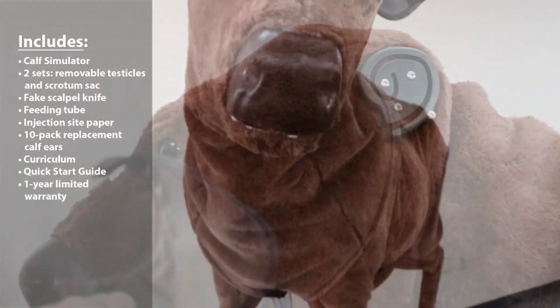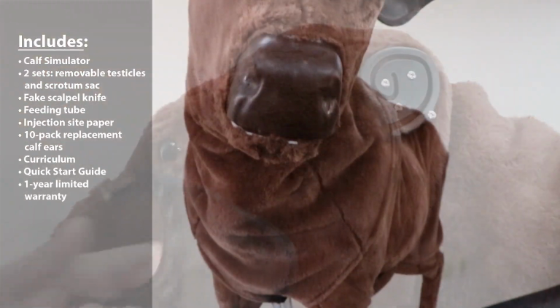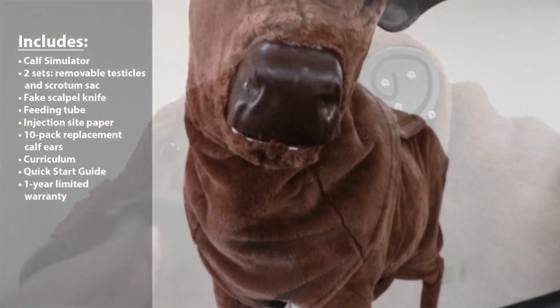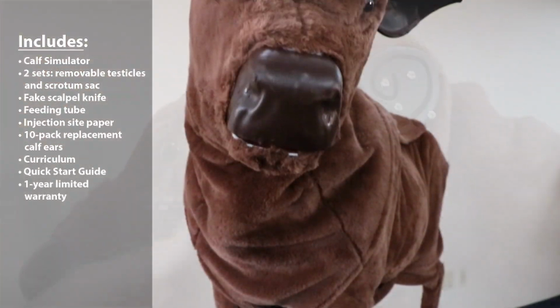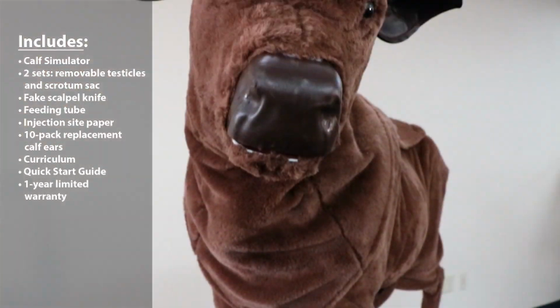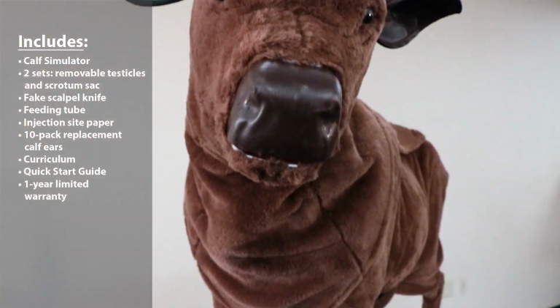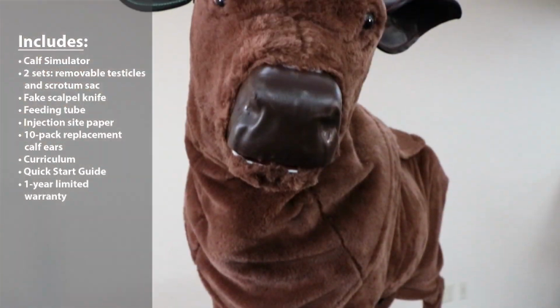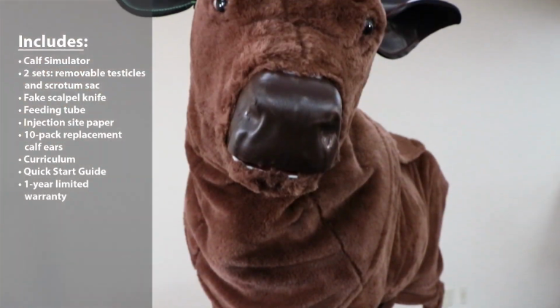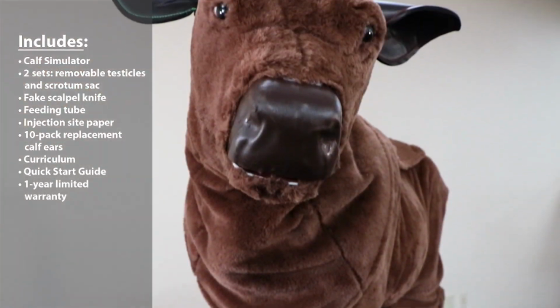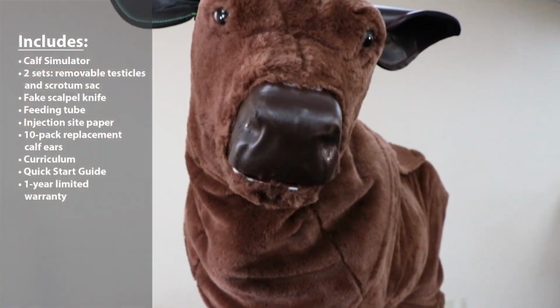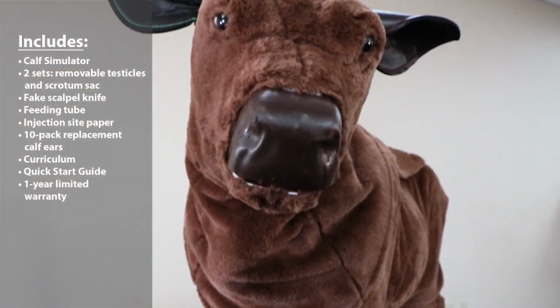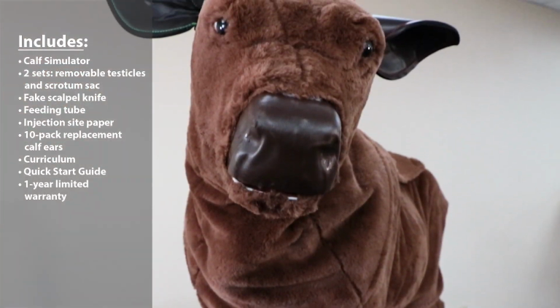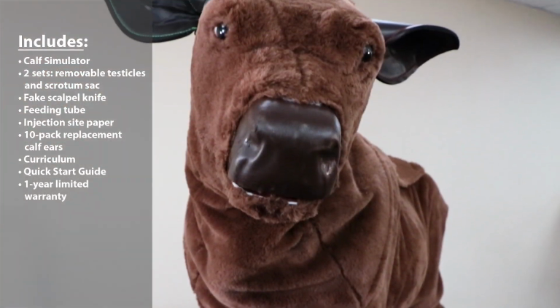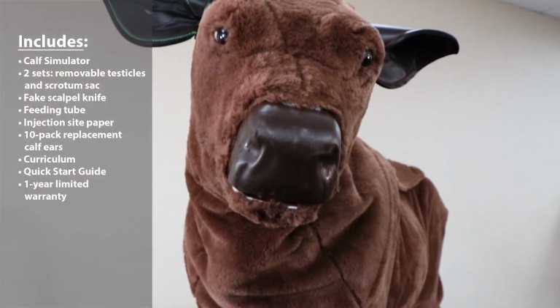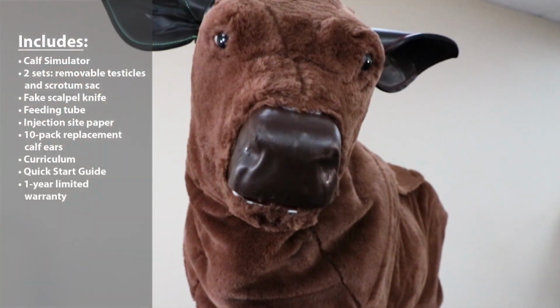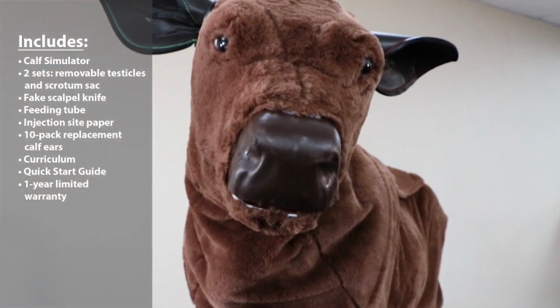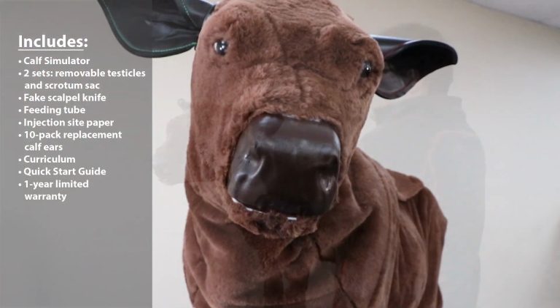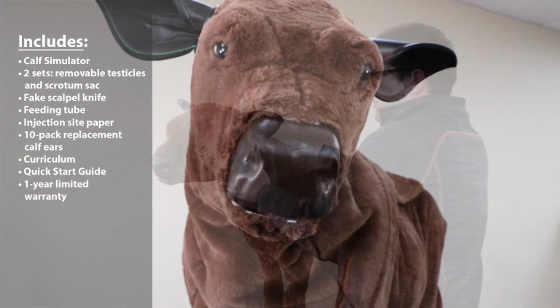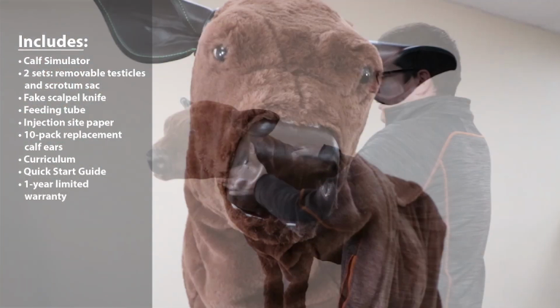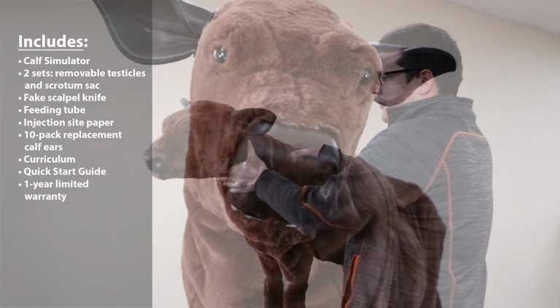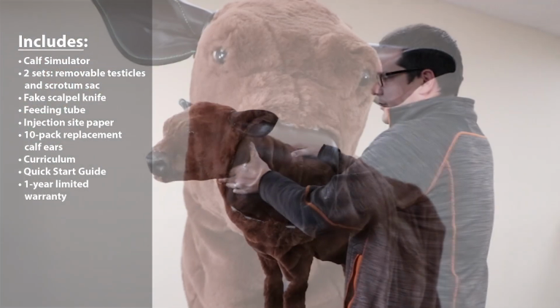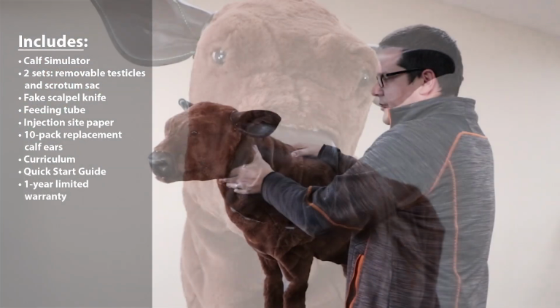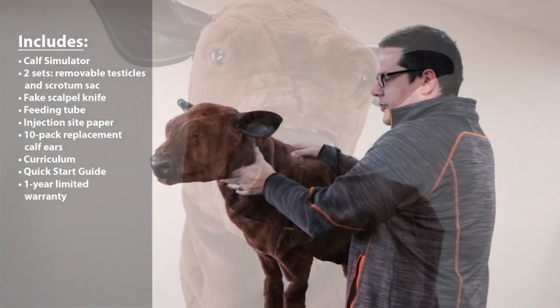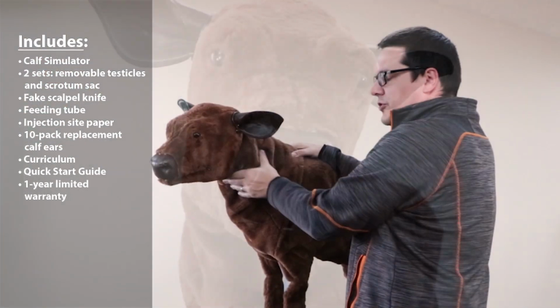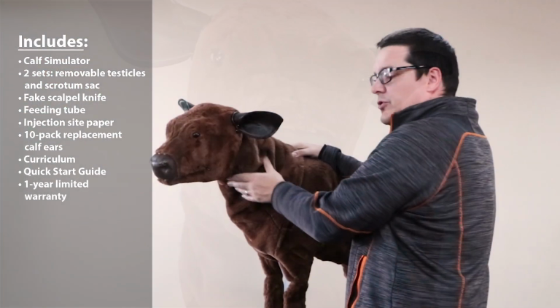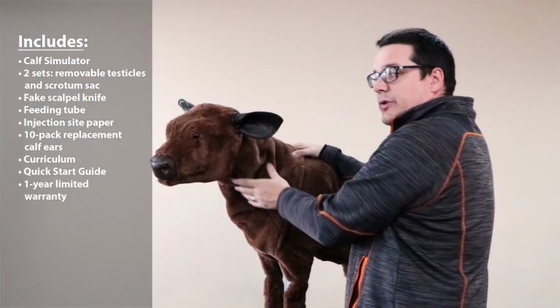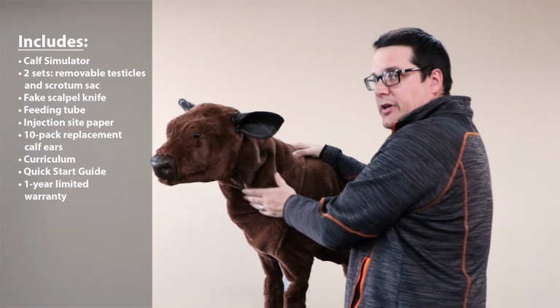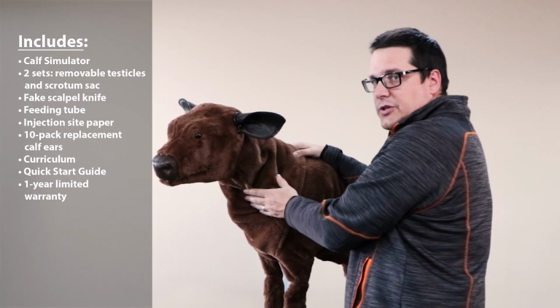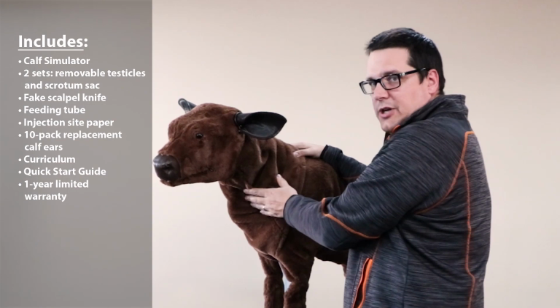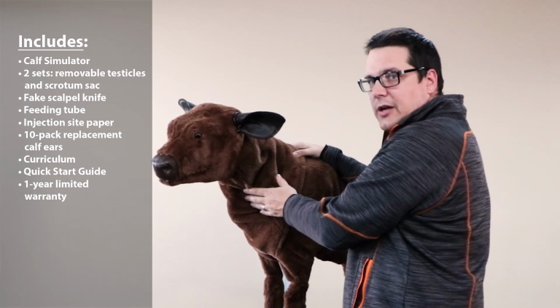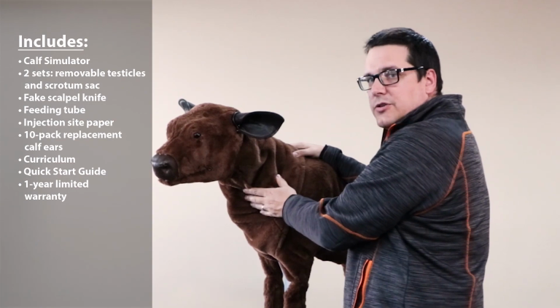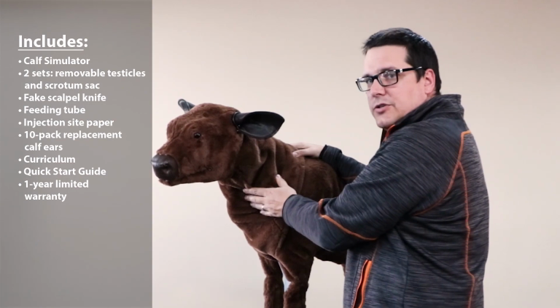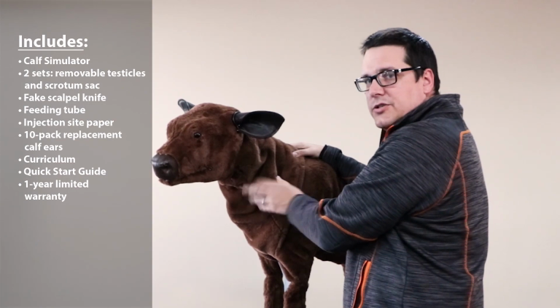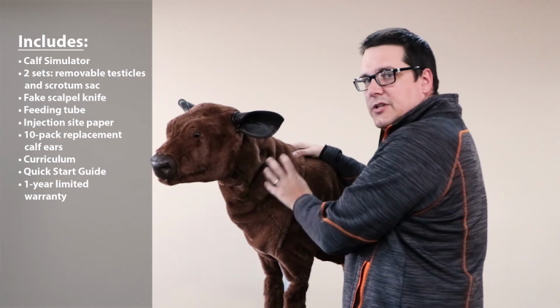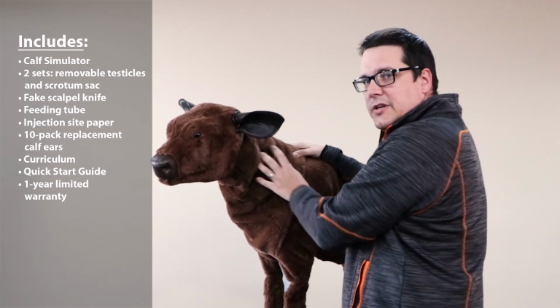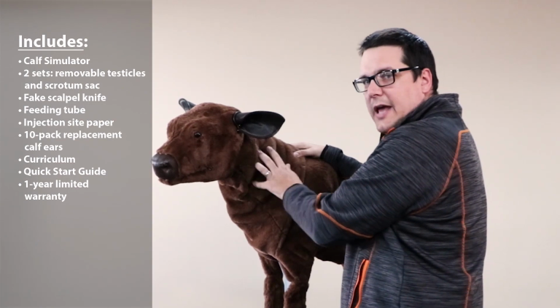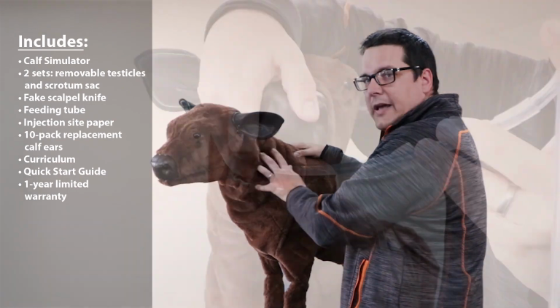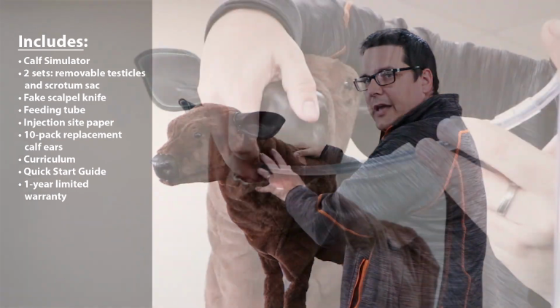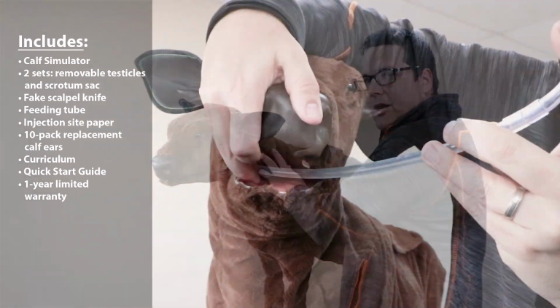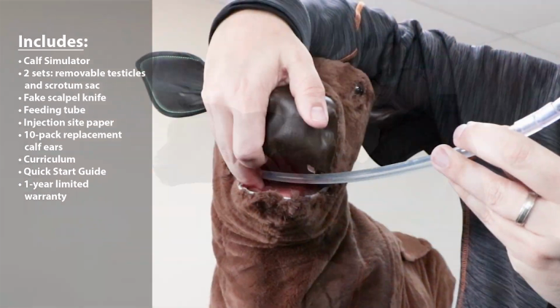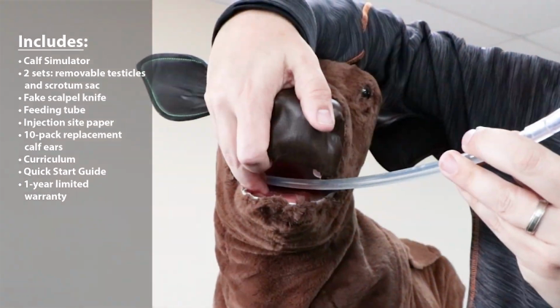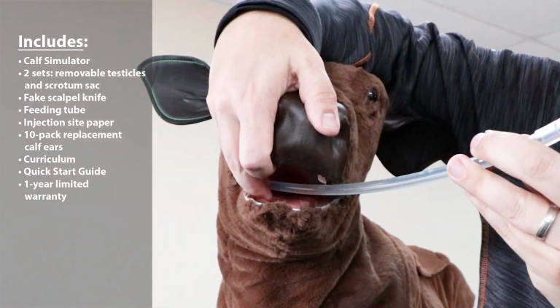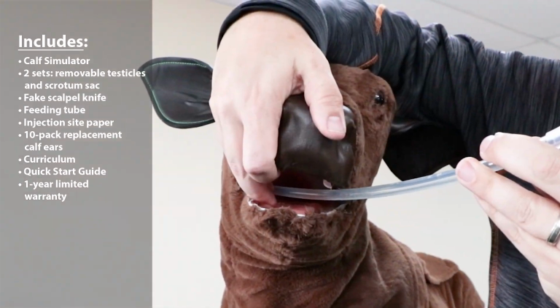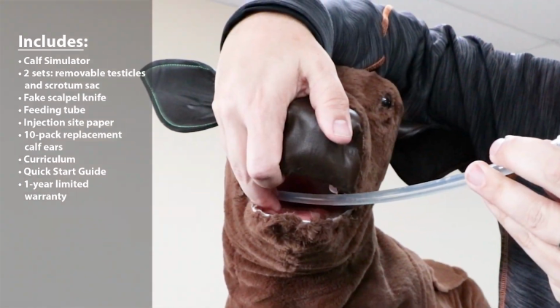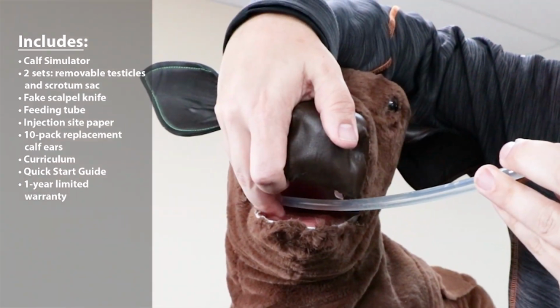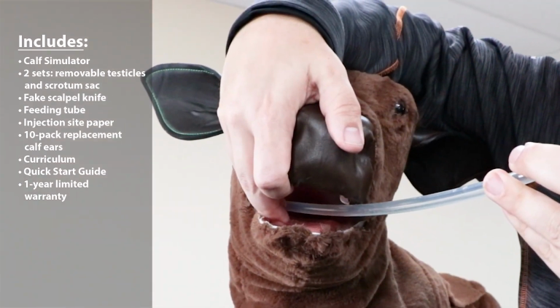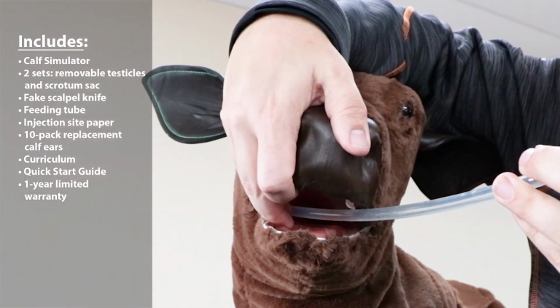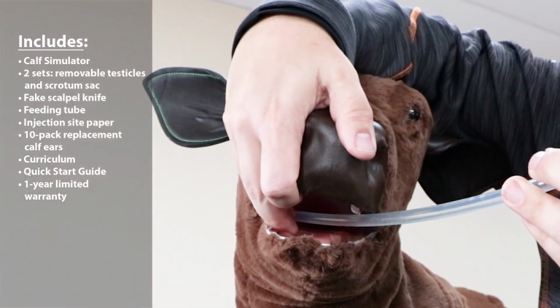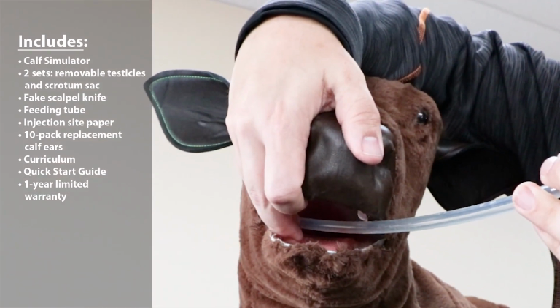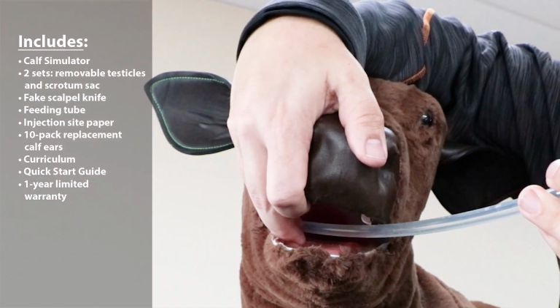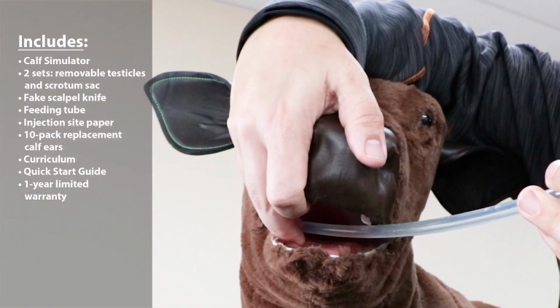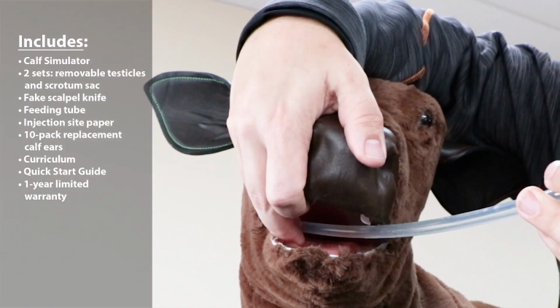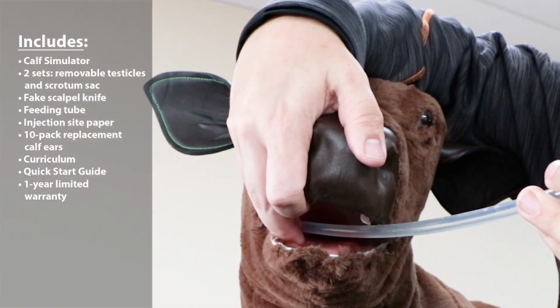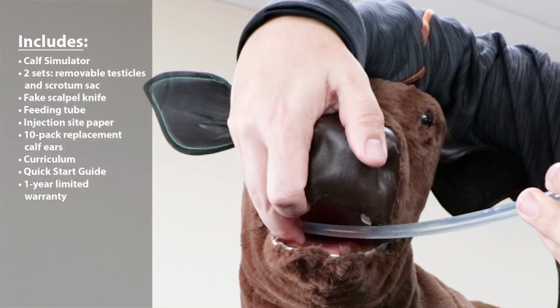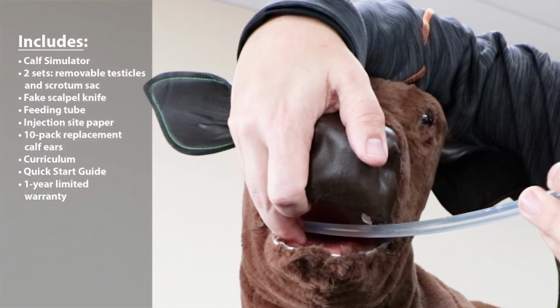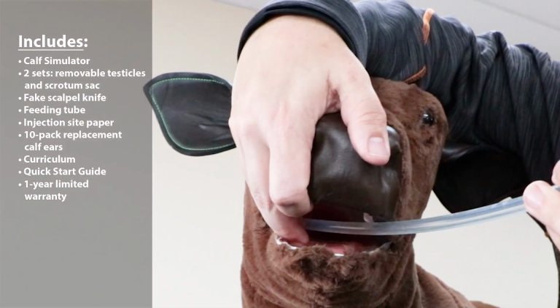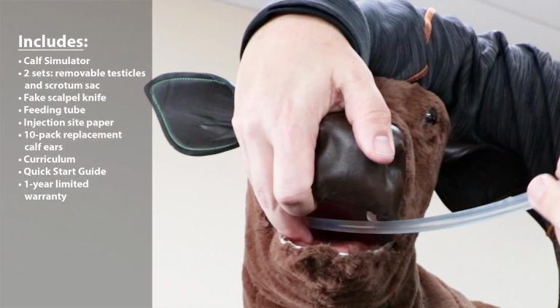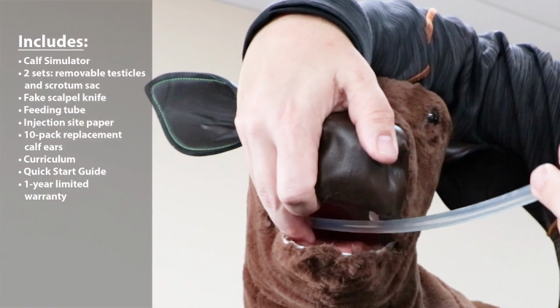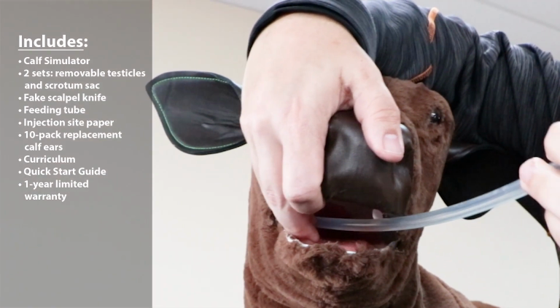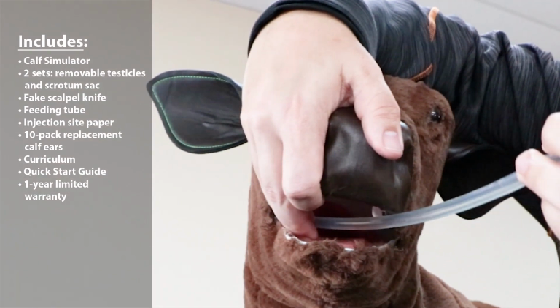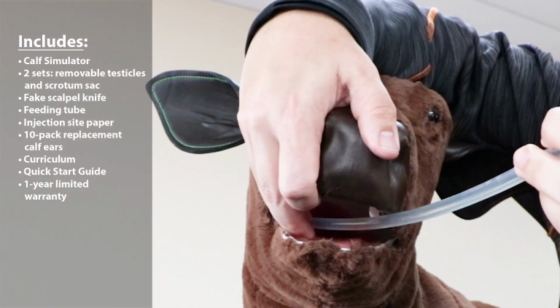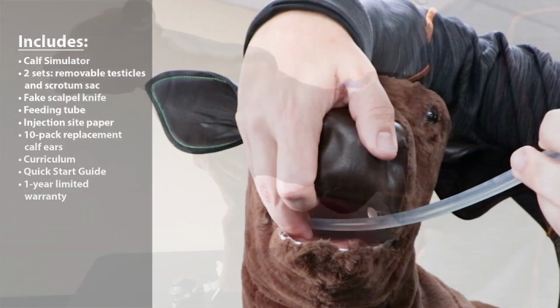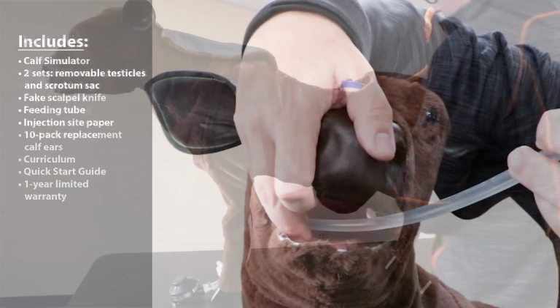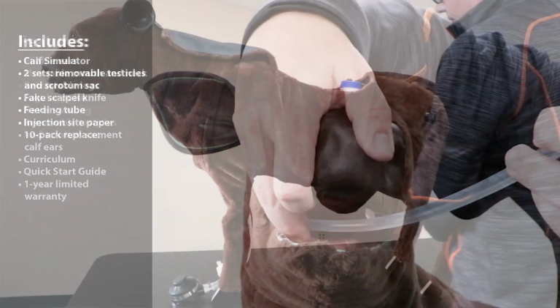It has a movable neck allowing you to do injections in the neck, and then you can do esophageal tube feeding as well.